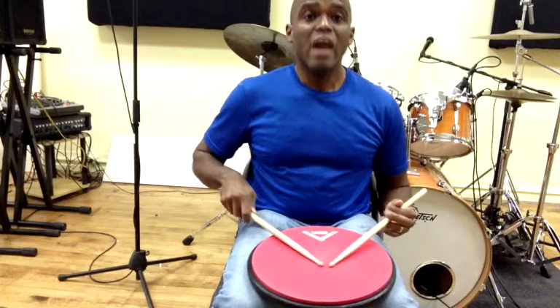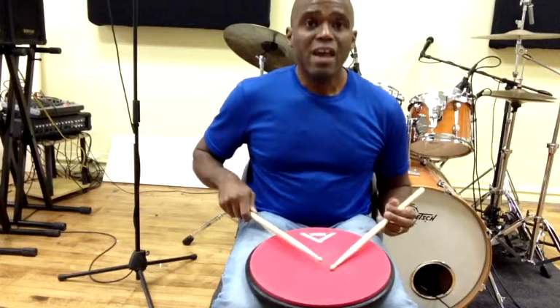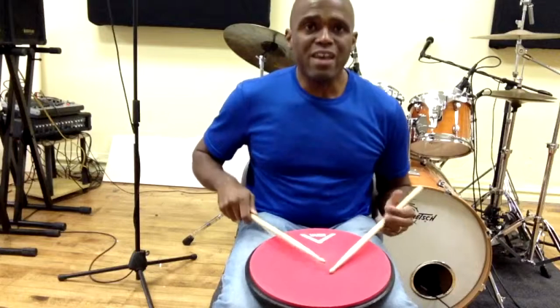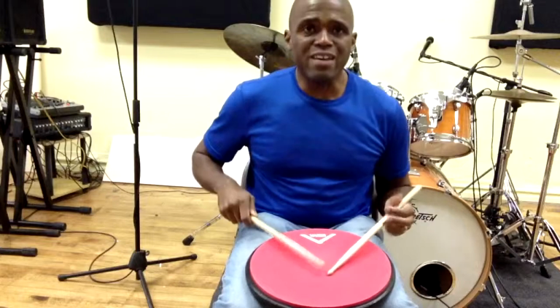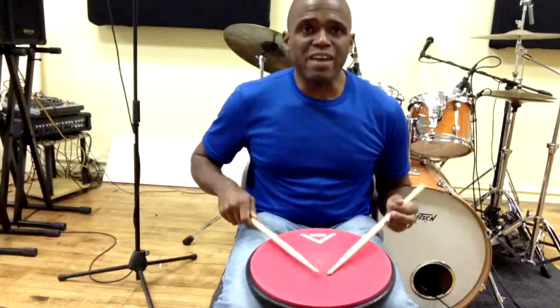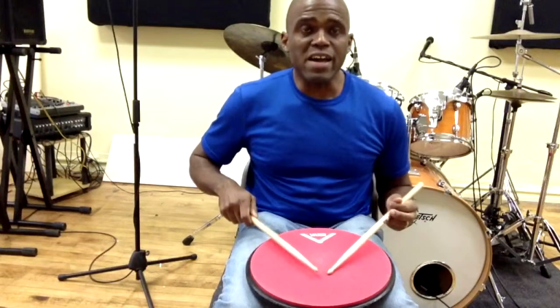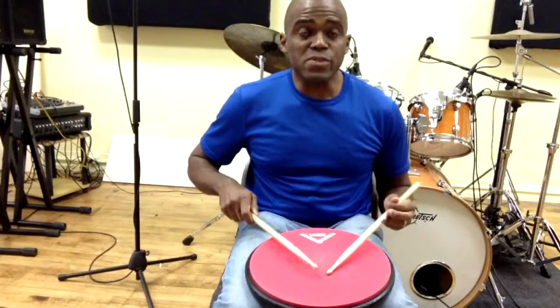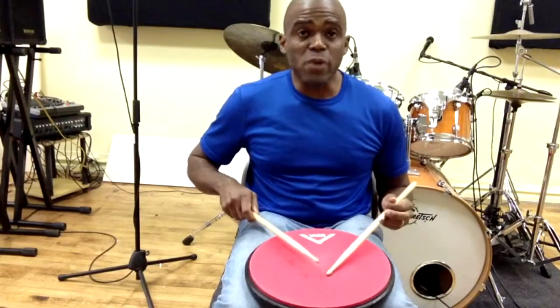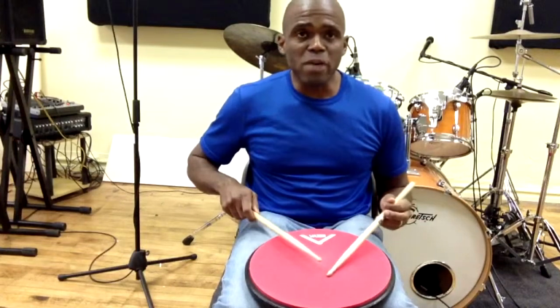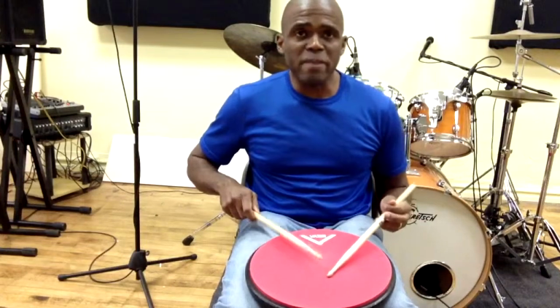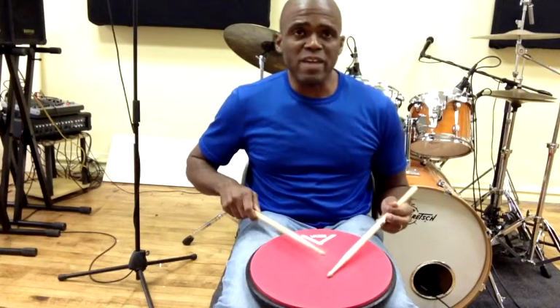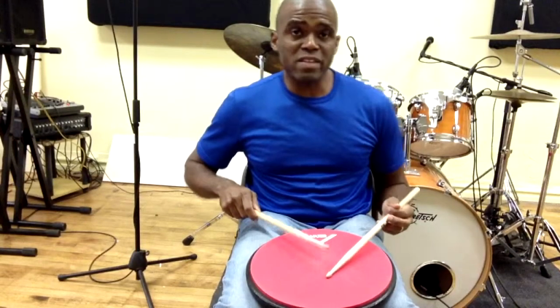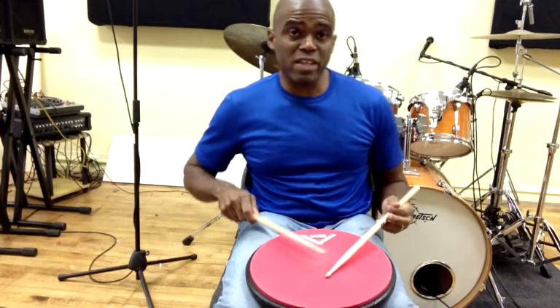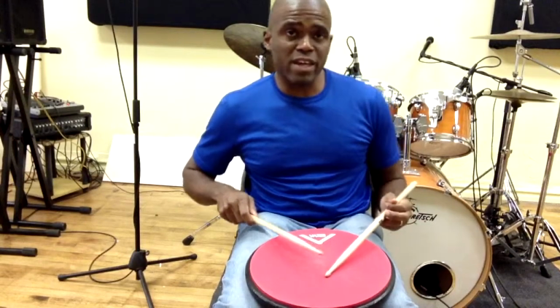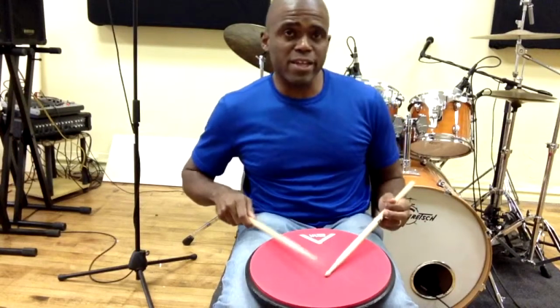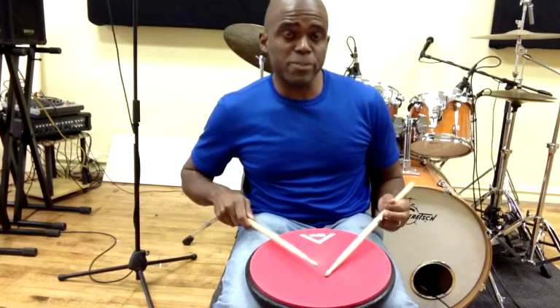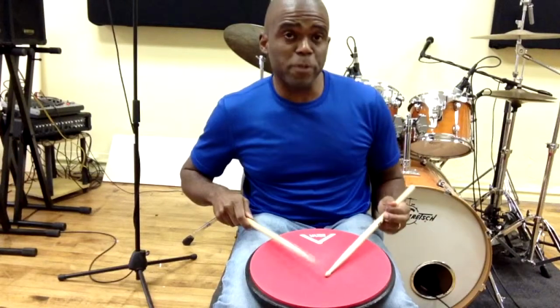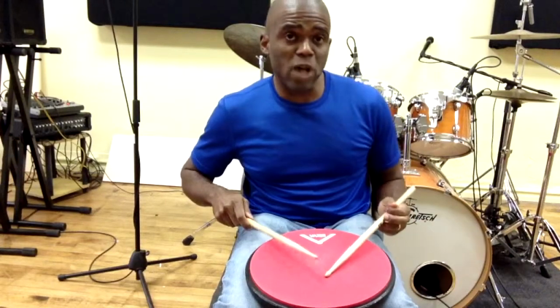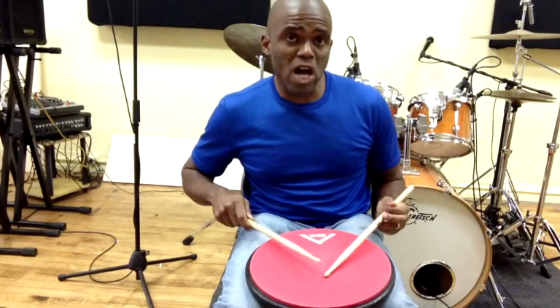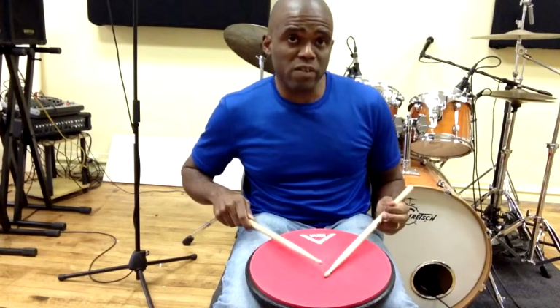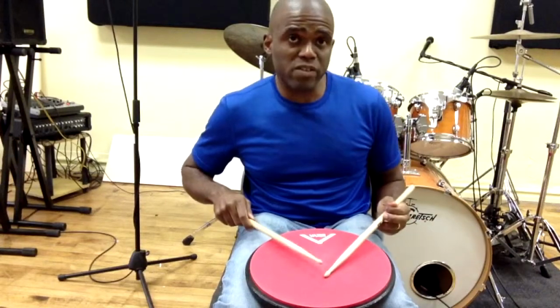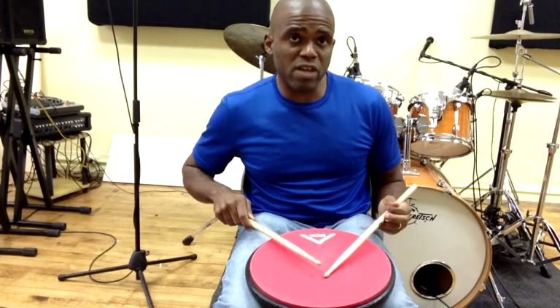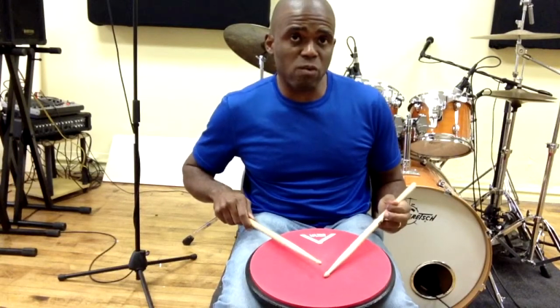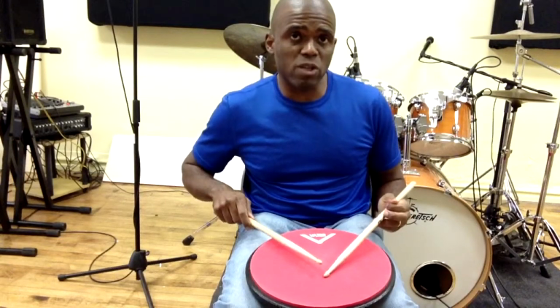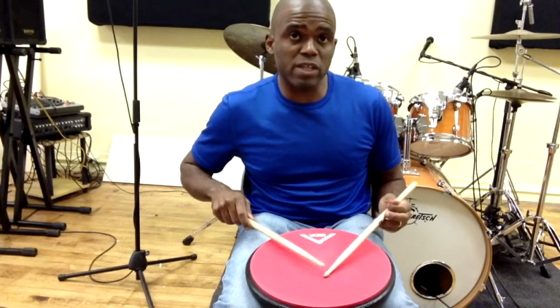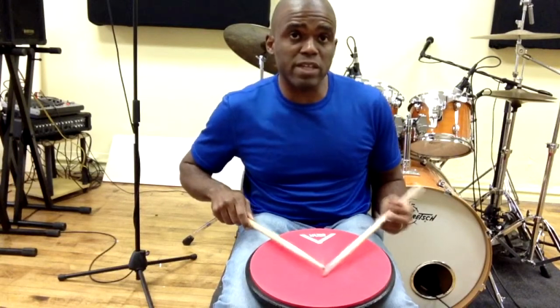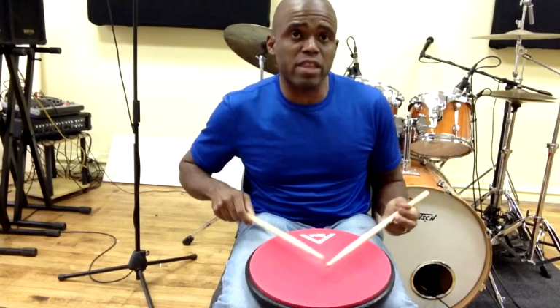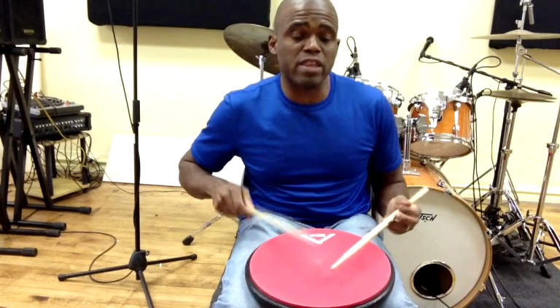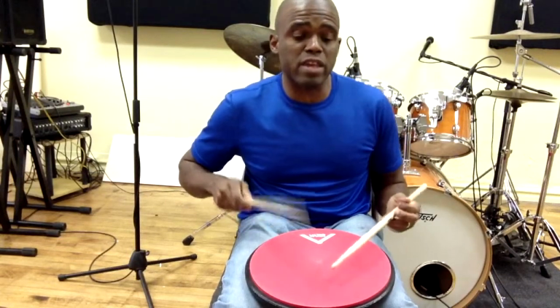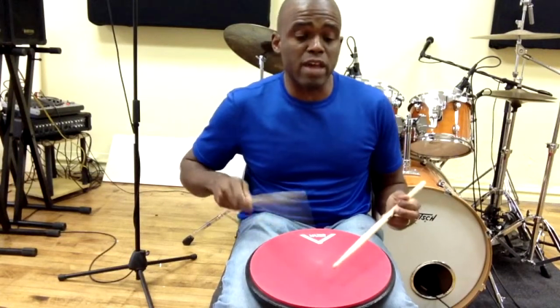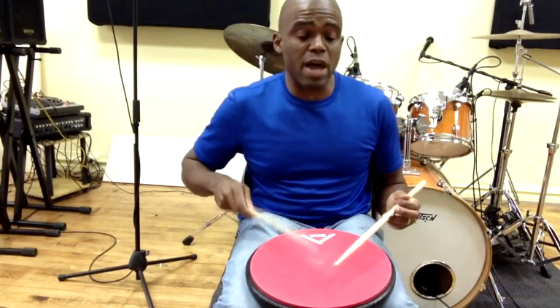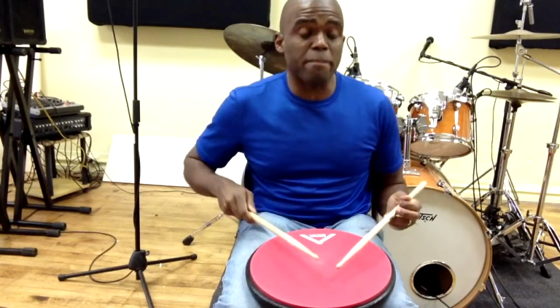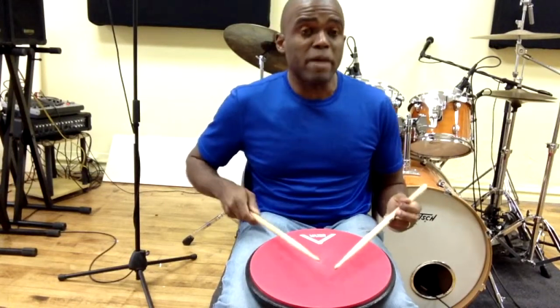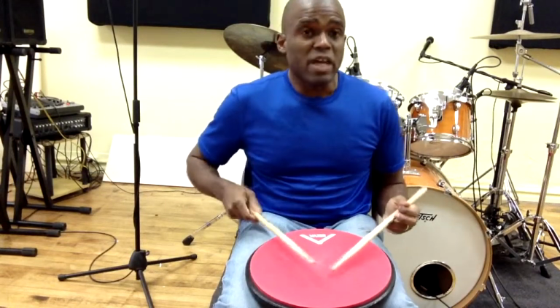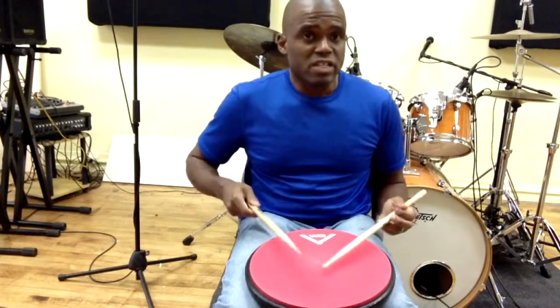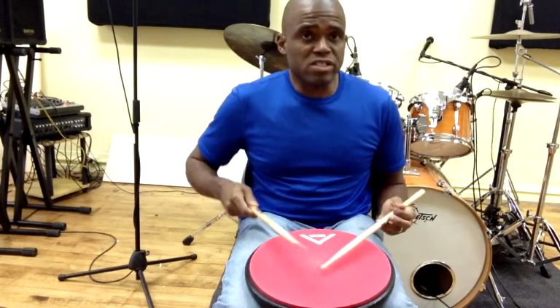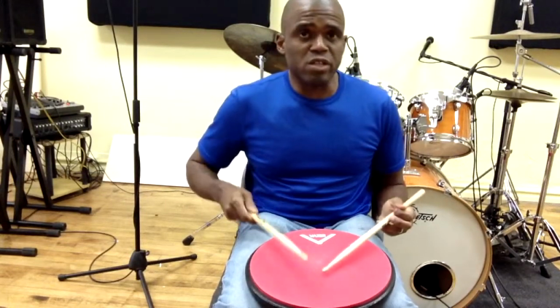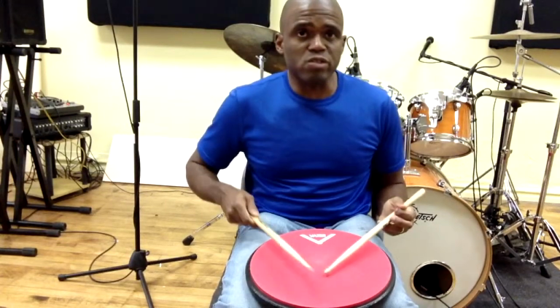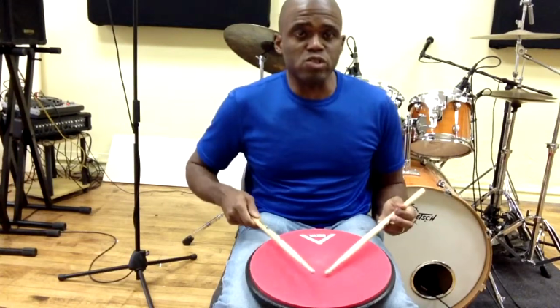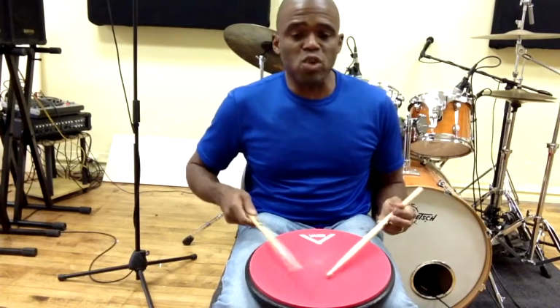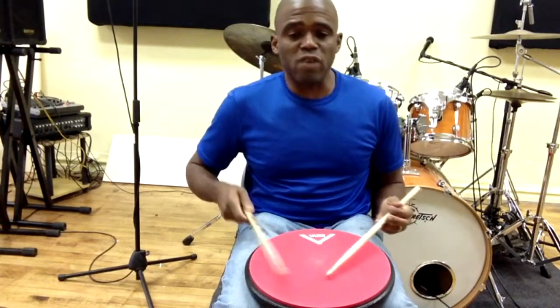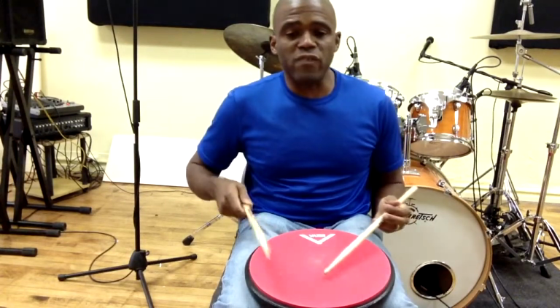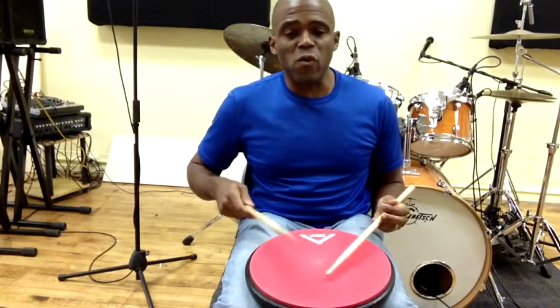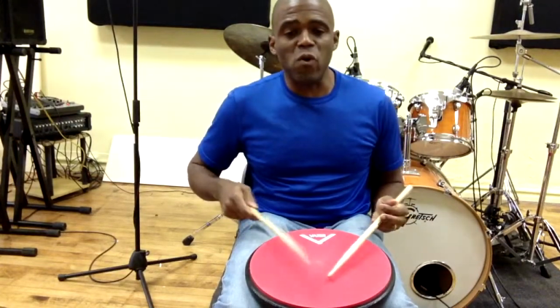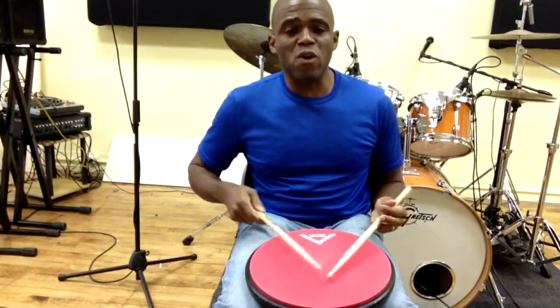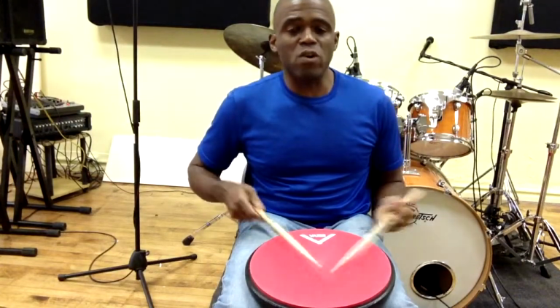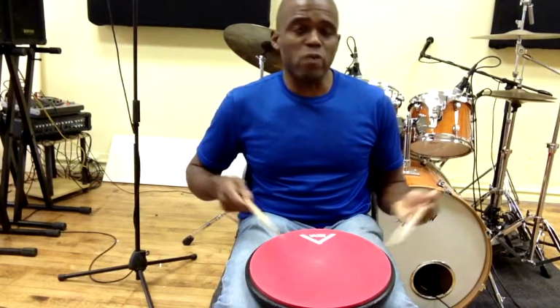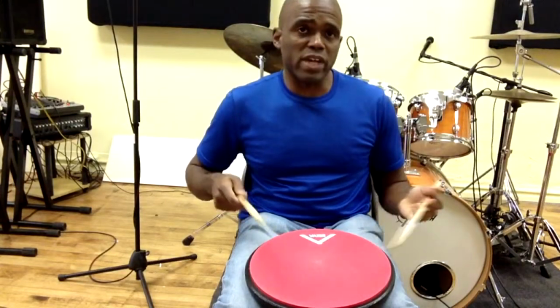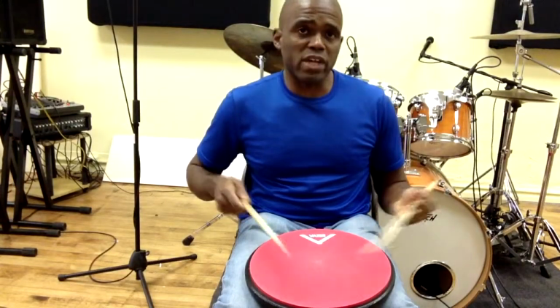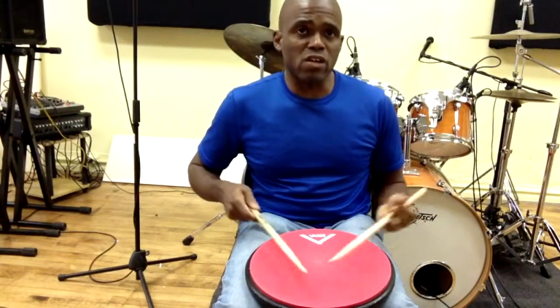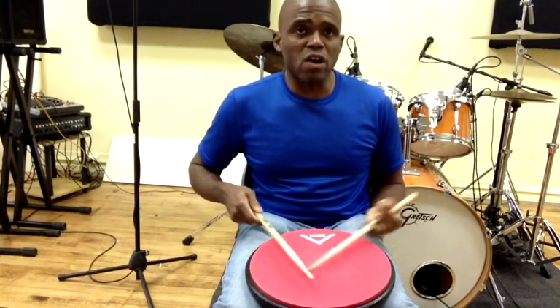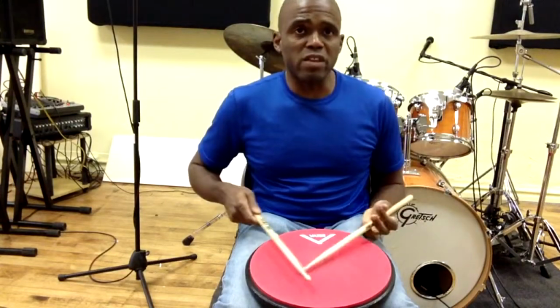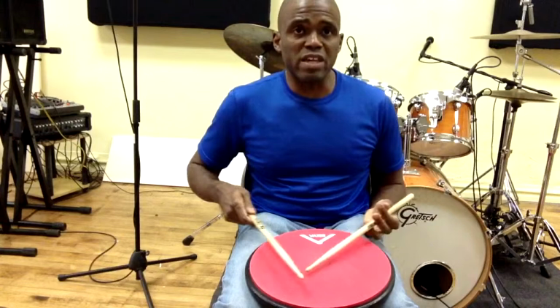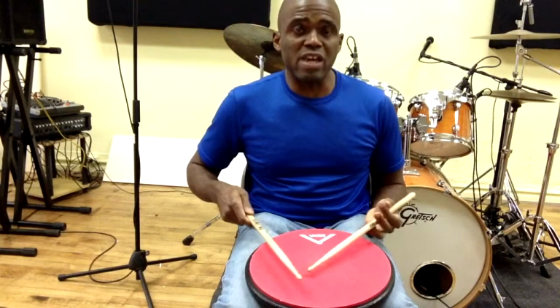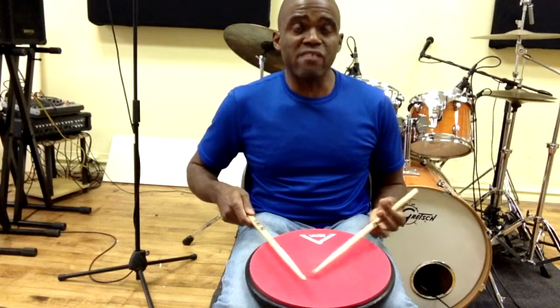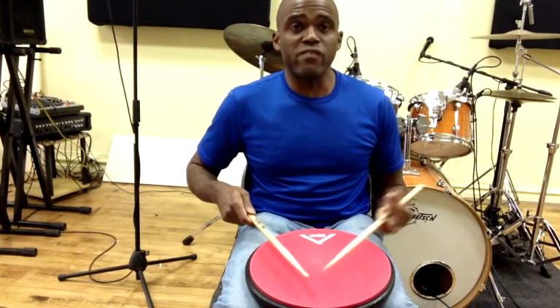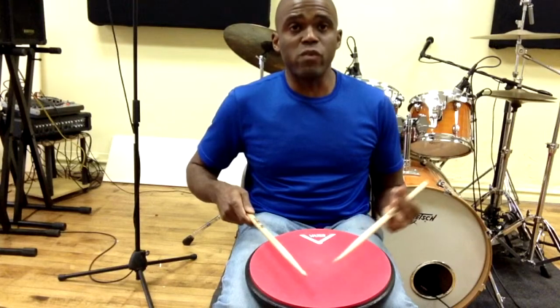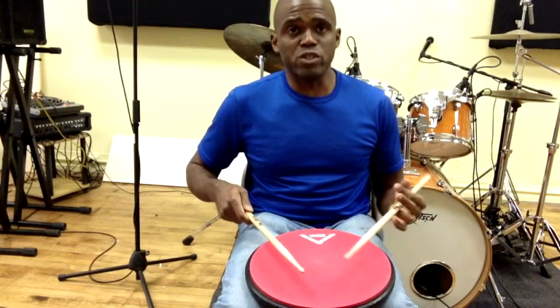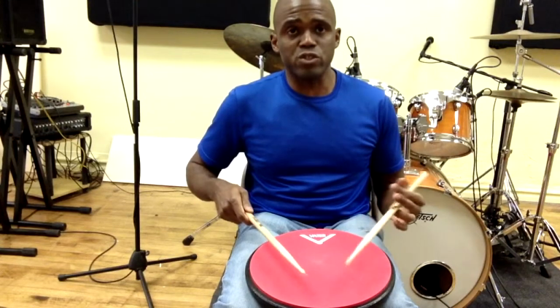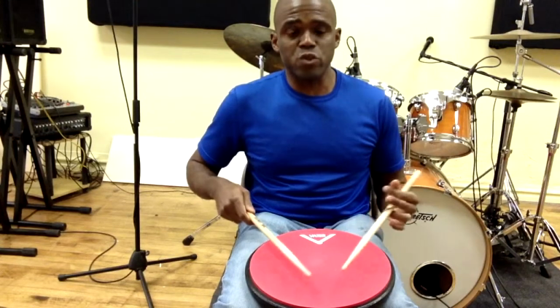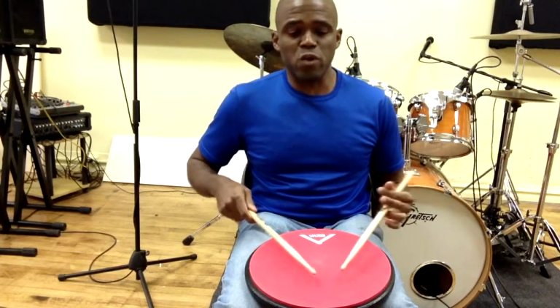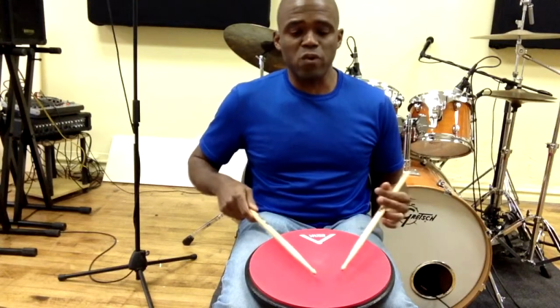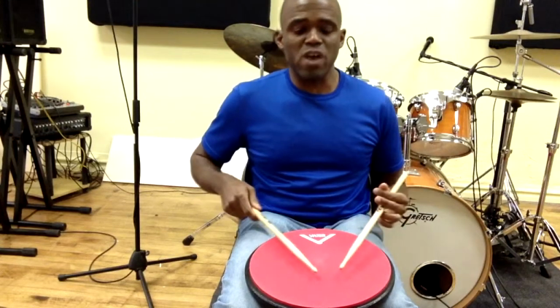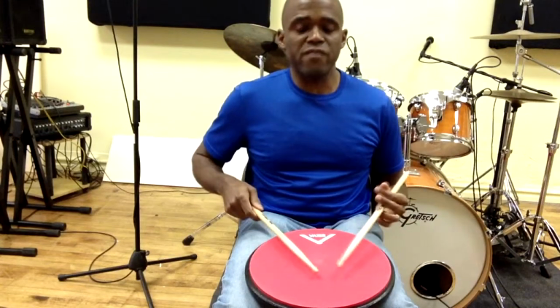Hey guys, welcome back to the Hands blog. Today we're looking at the single stroke four, or what I call the four stroke ruff.